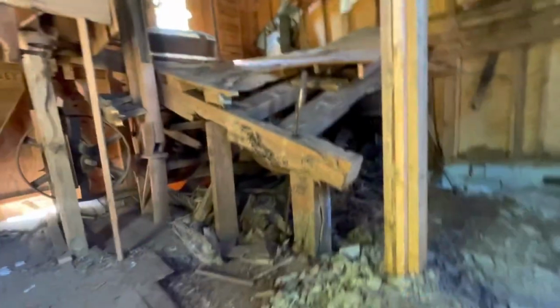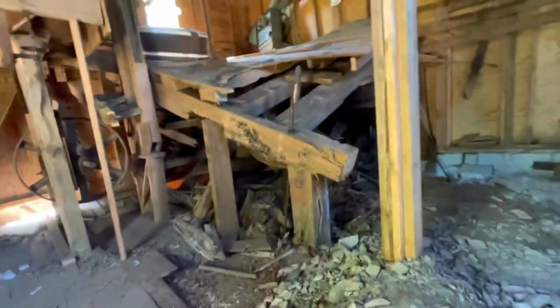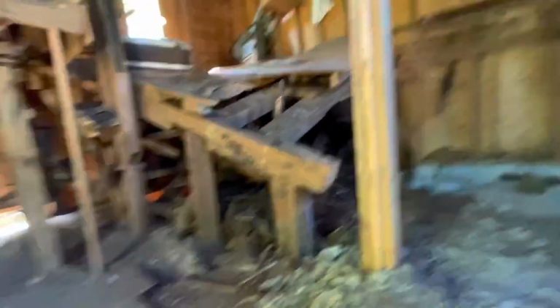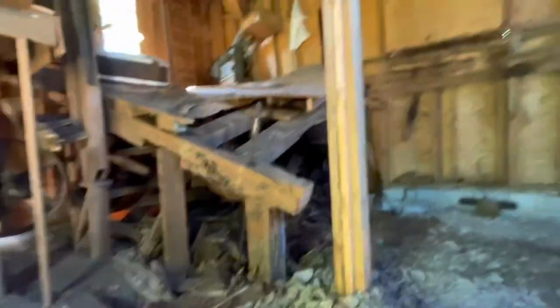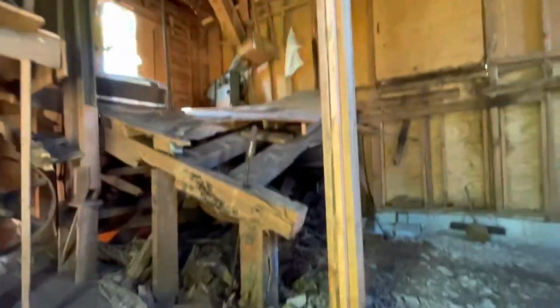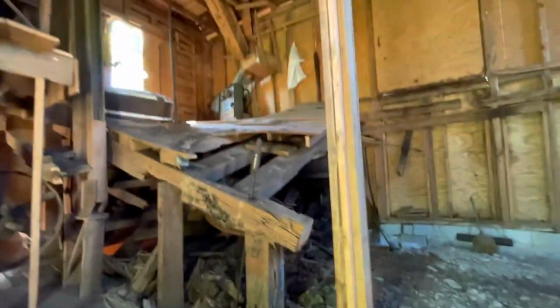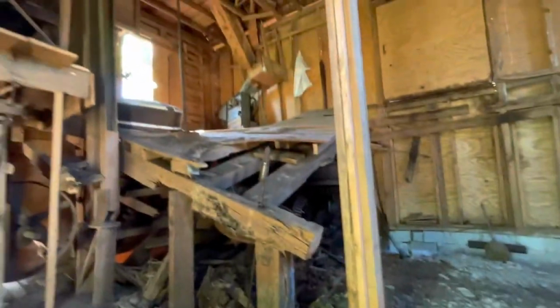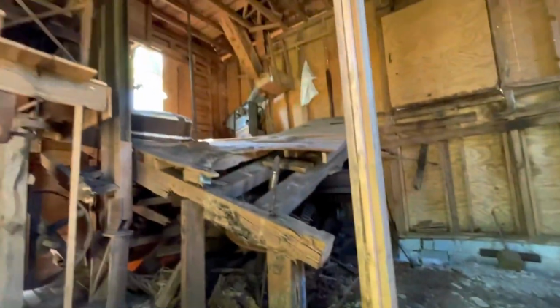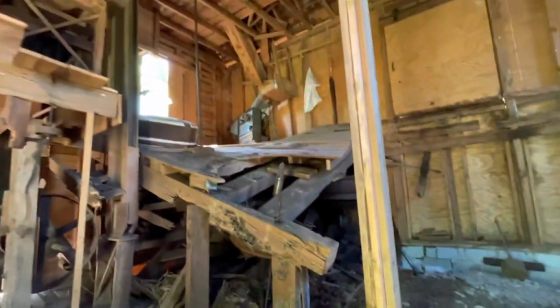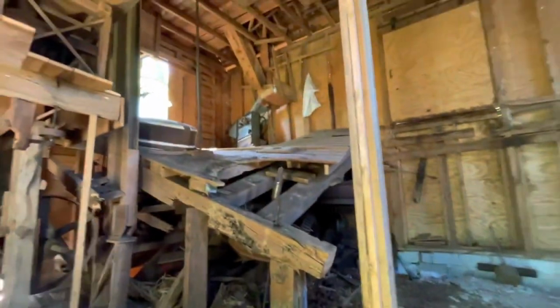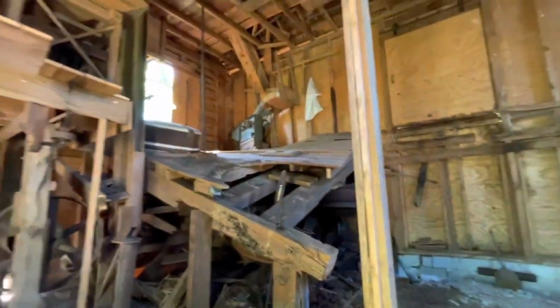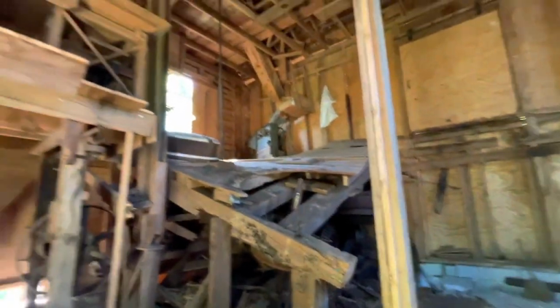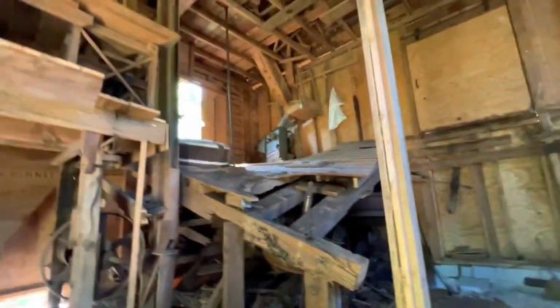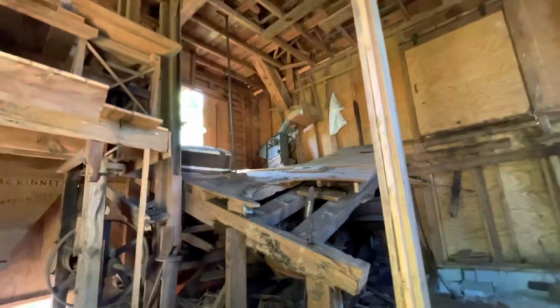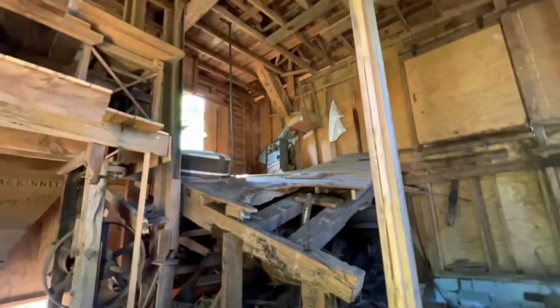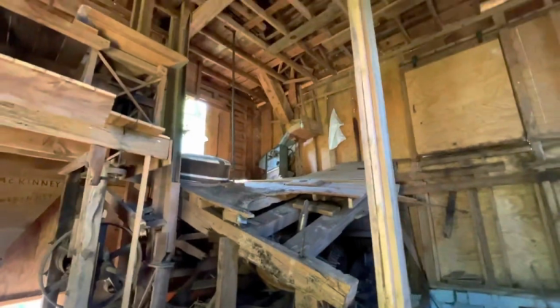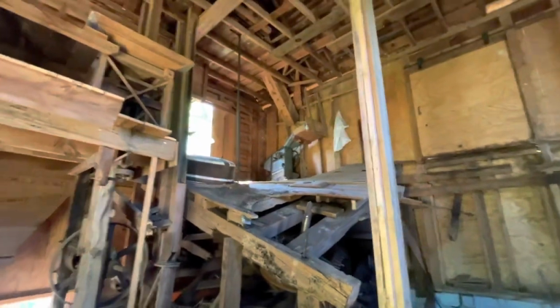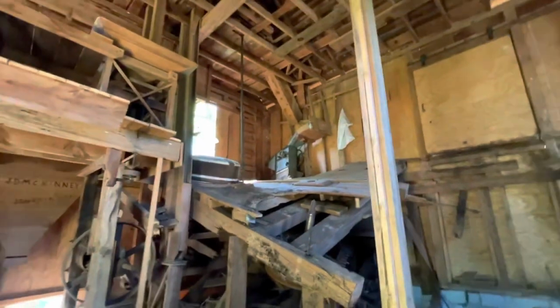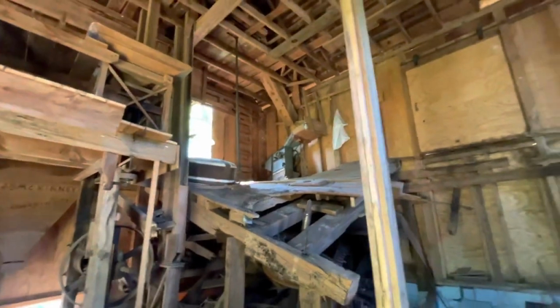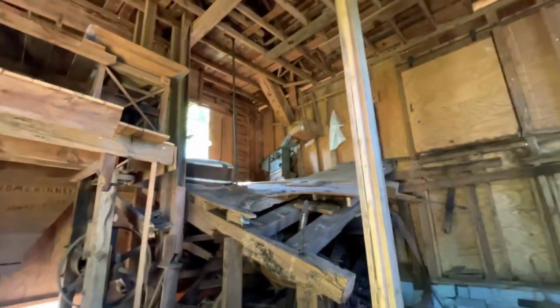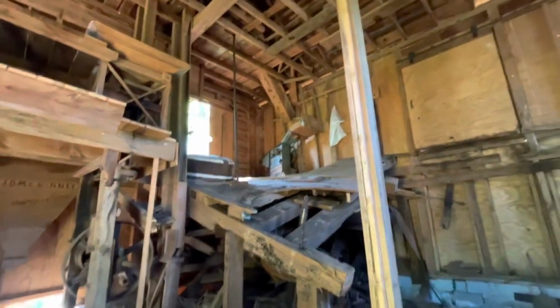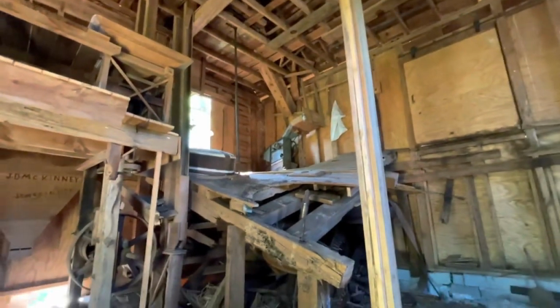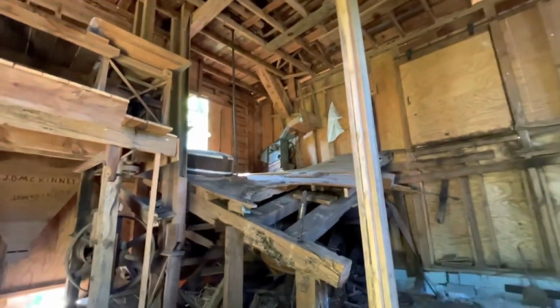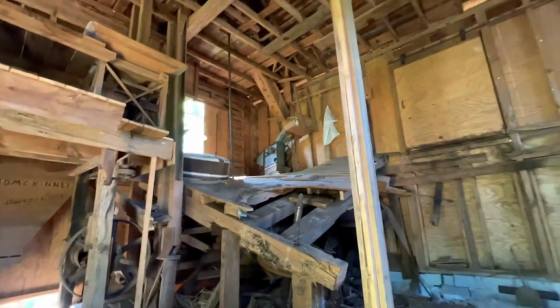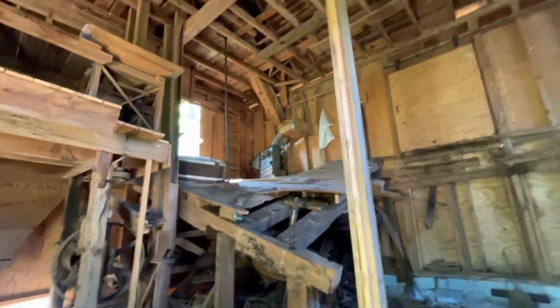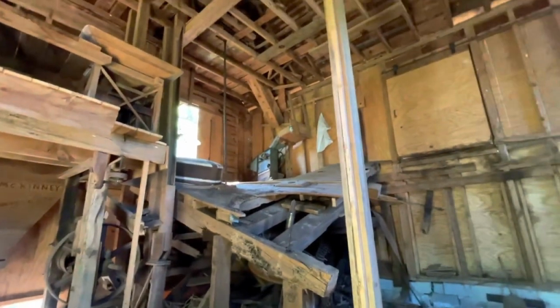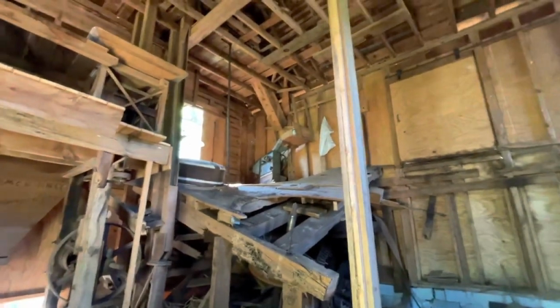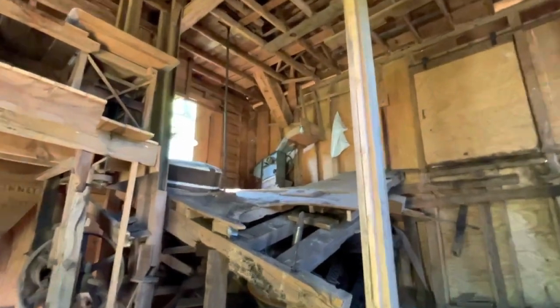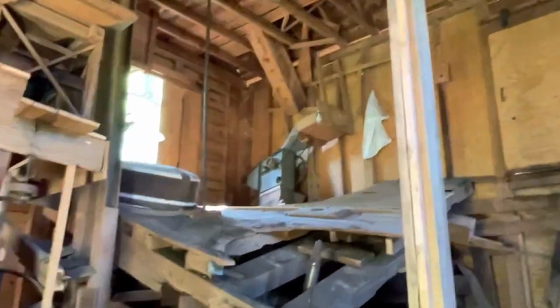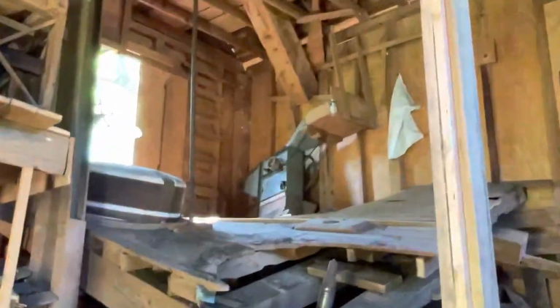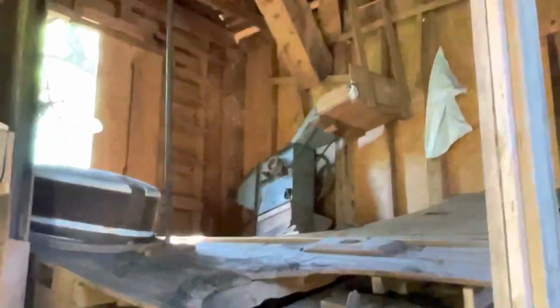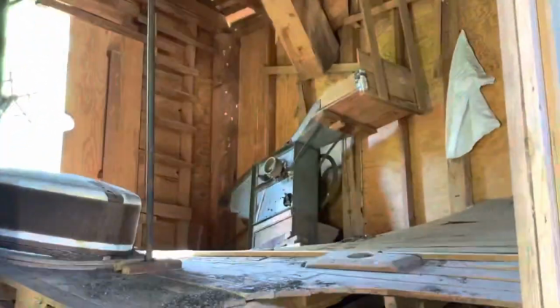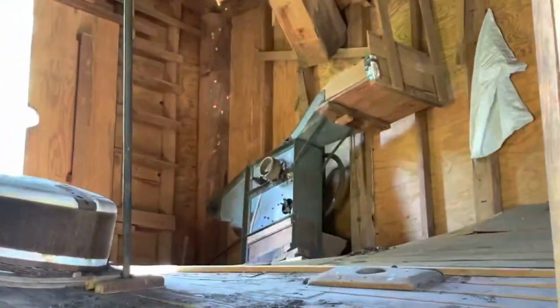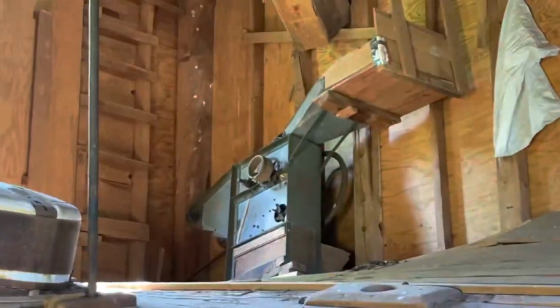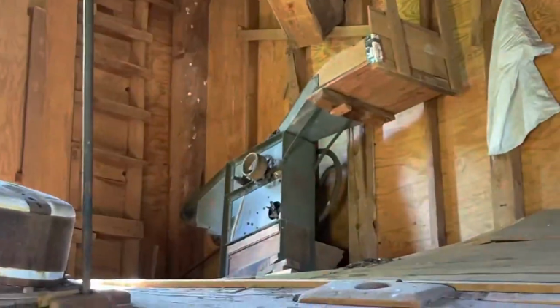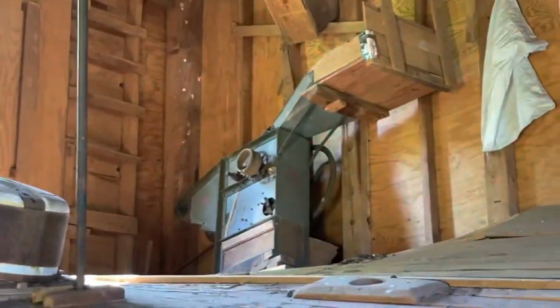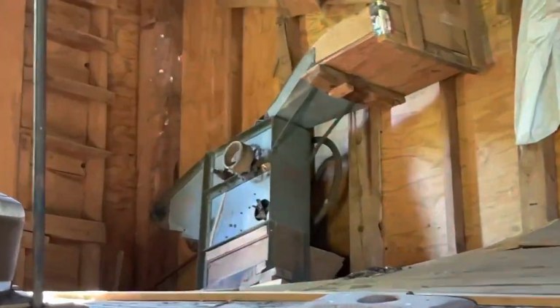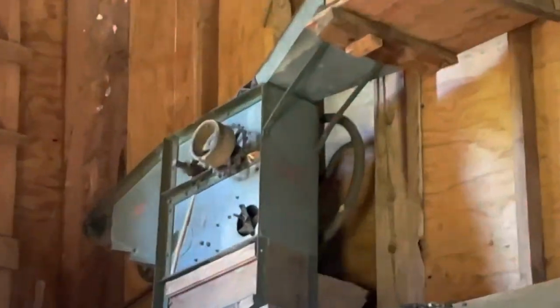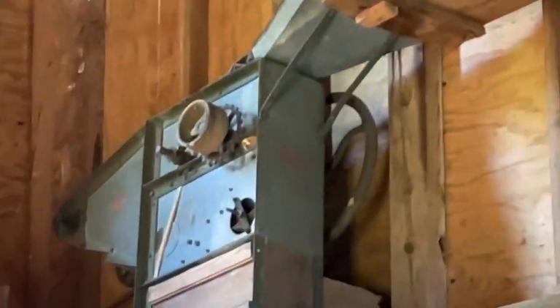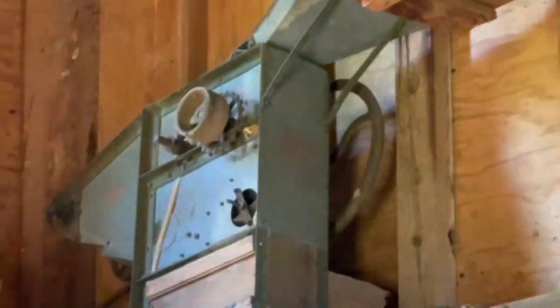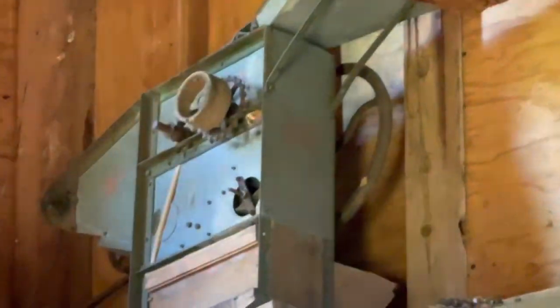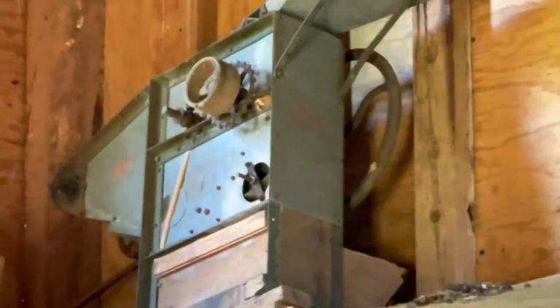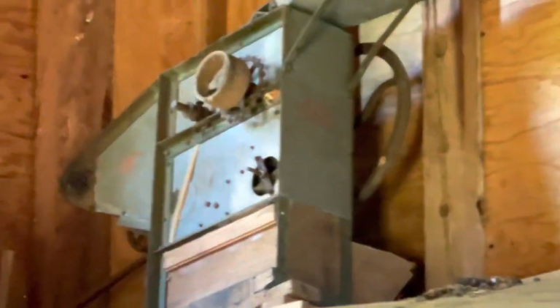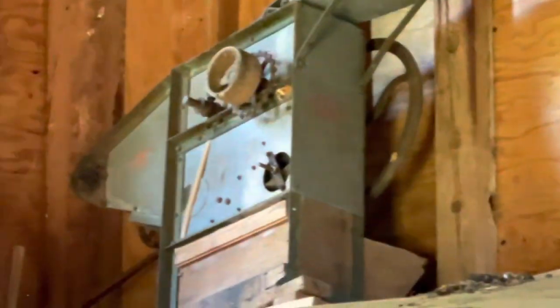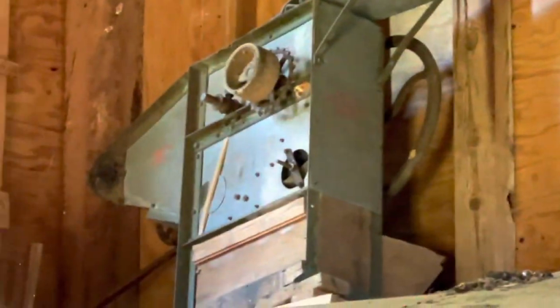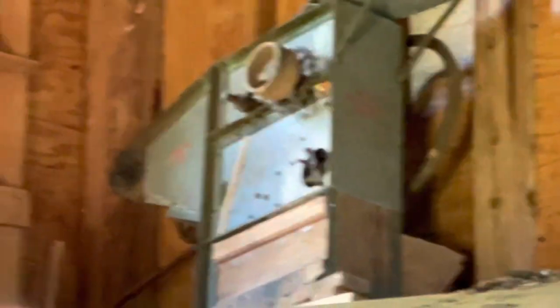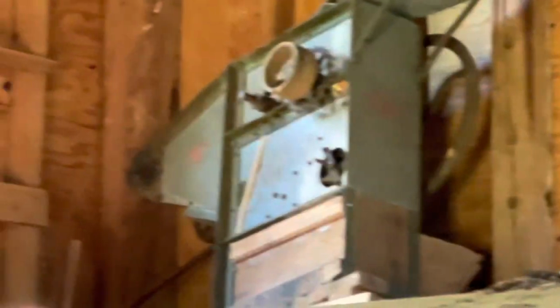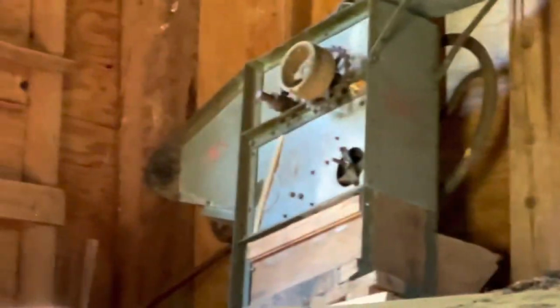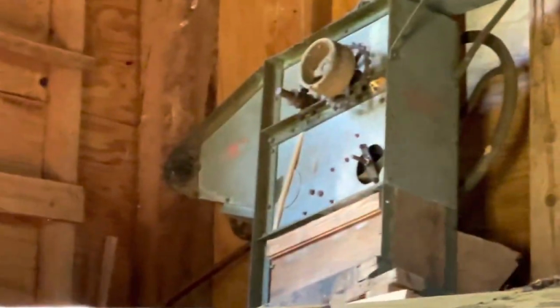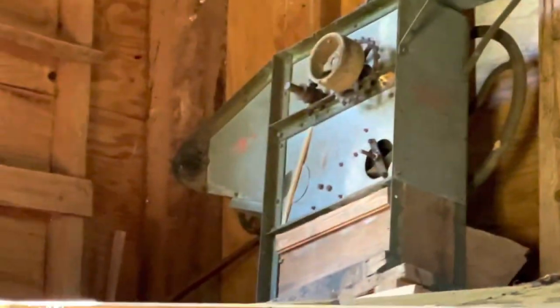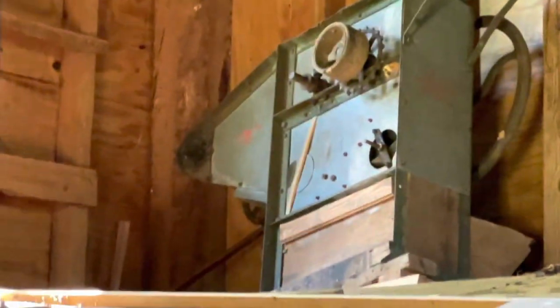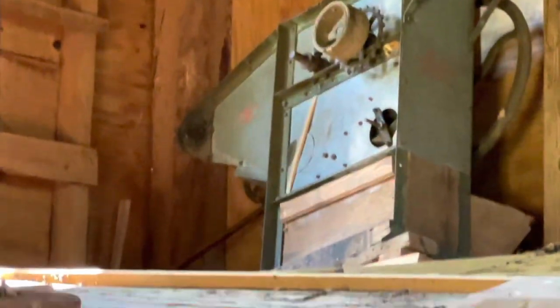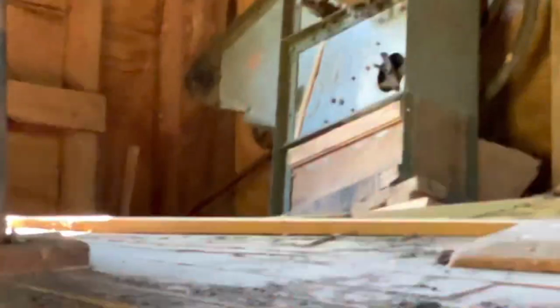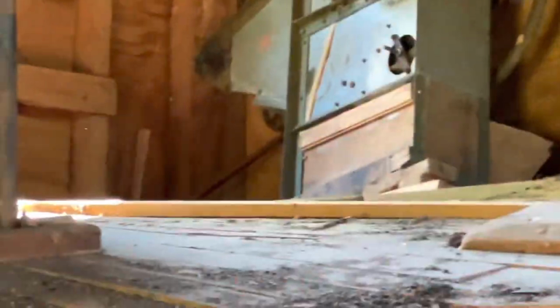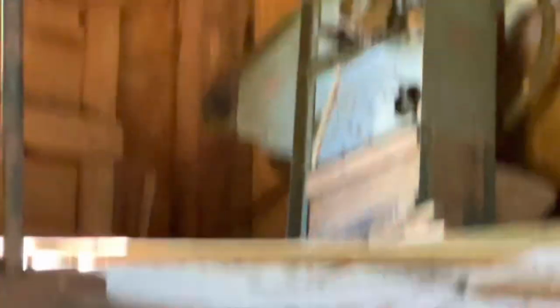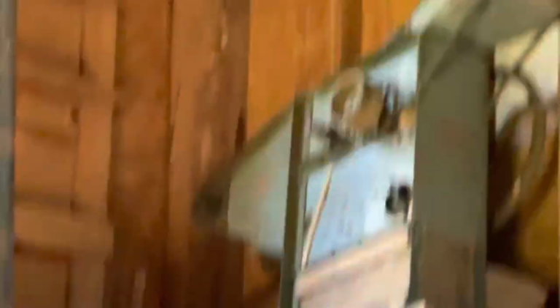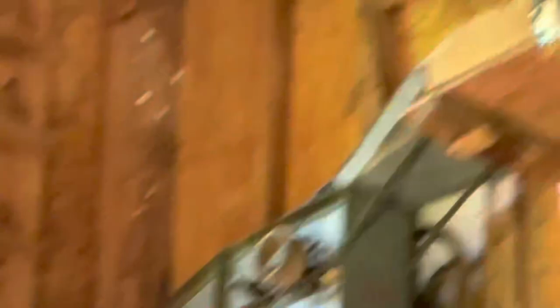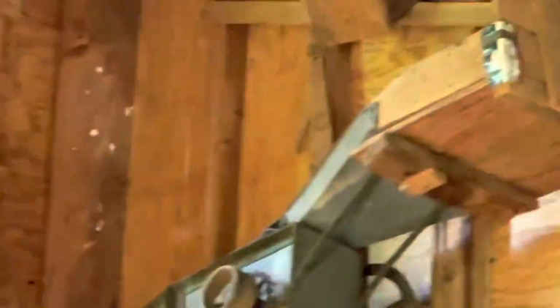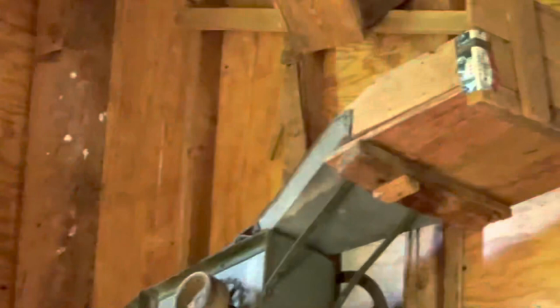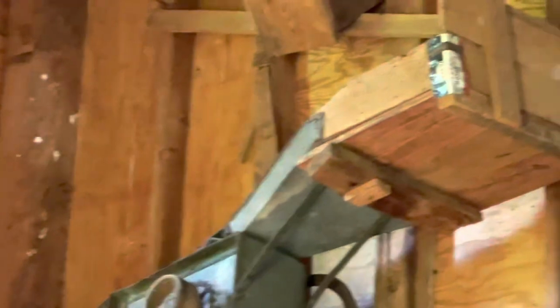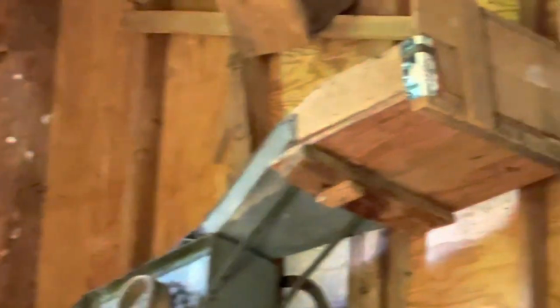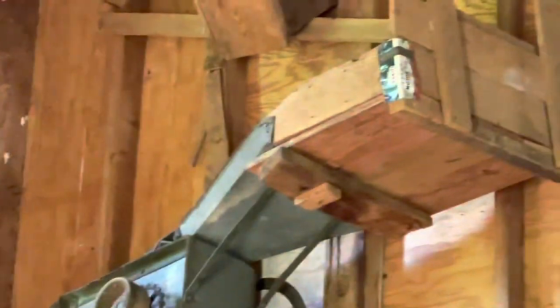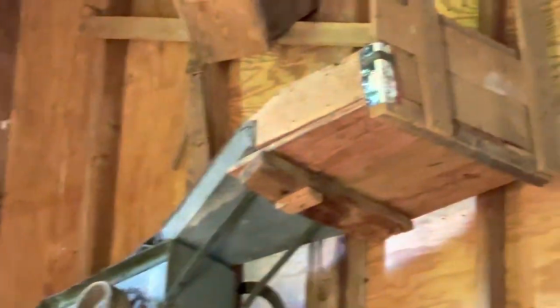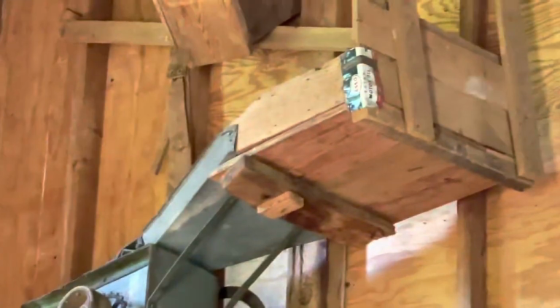This is a John Deere corn sheller up here that they used later on to shell corn with.